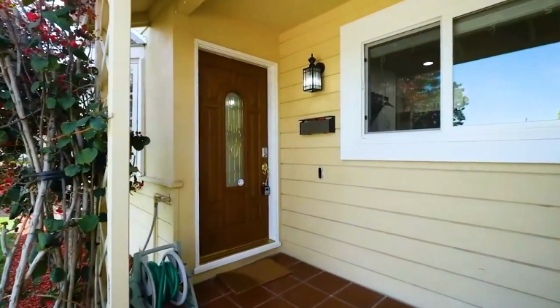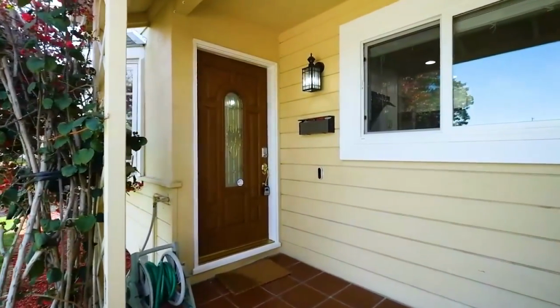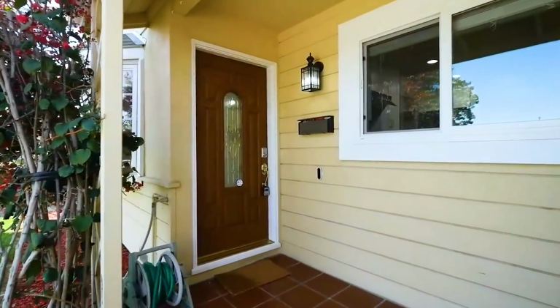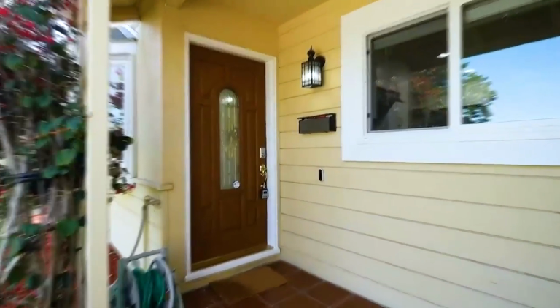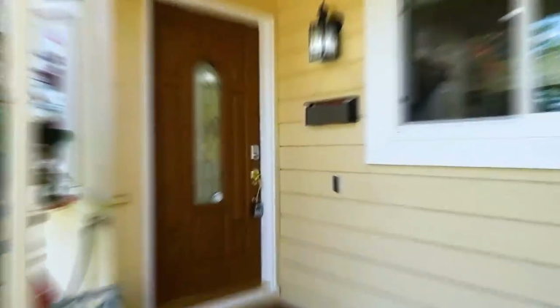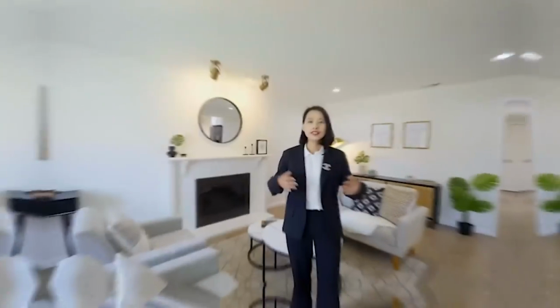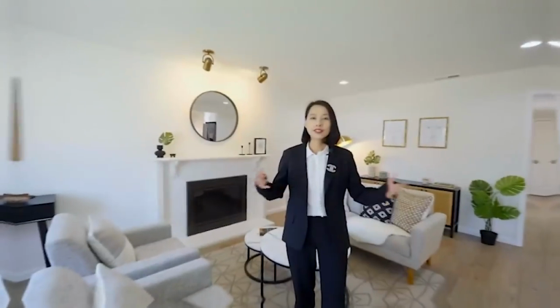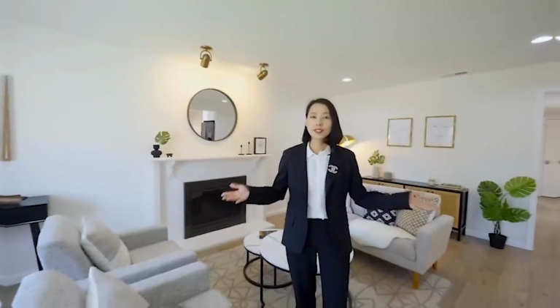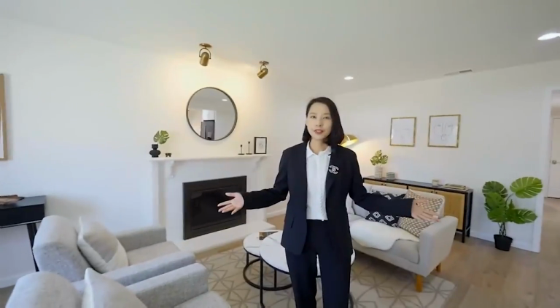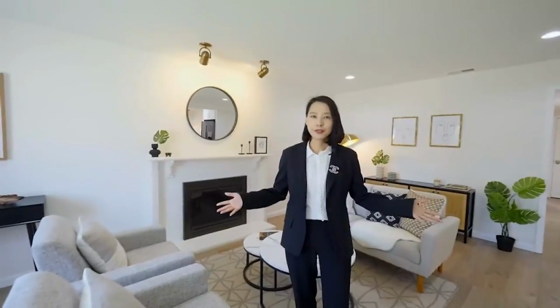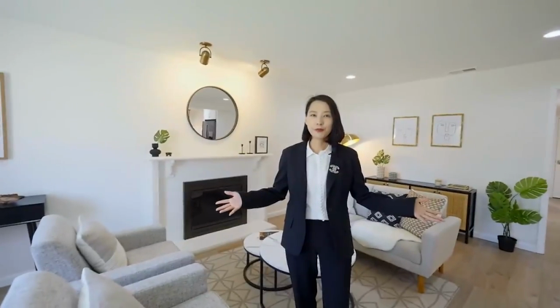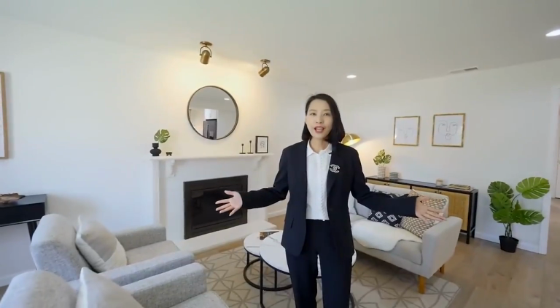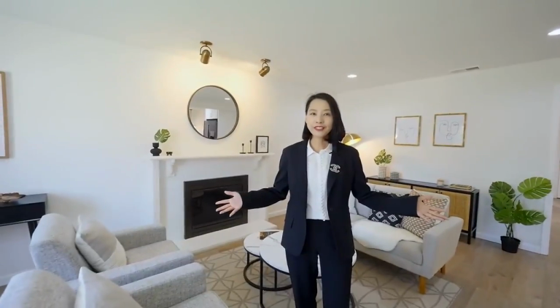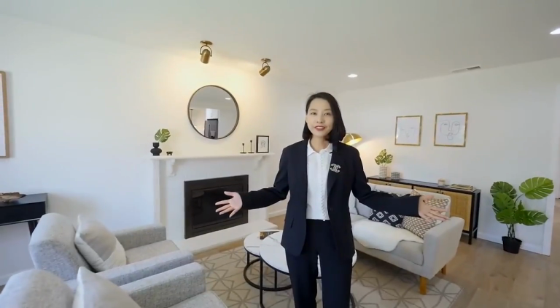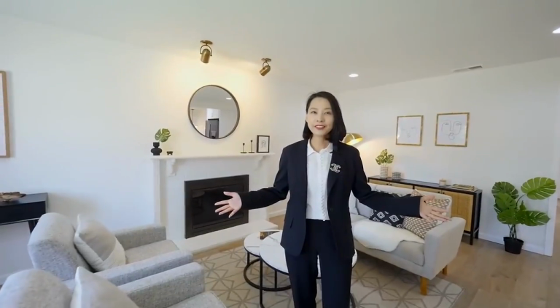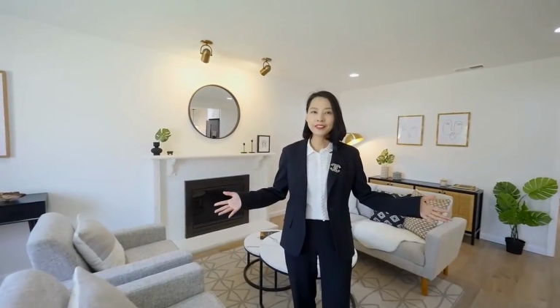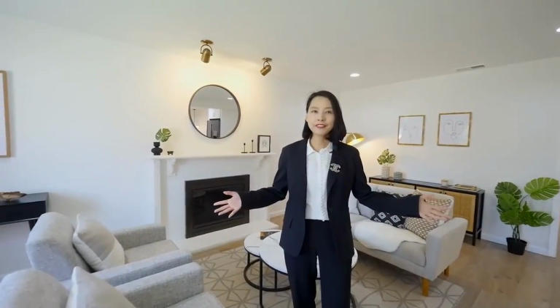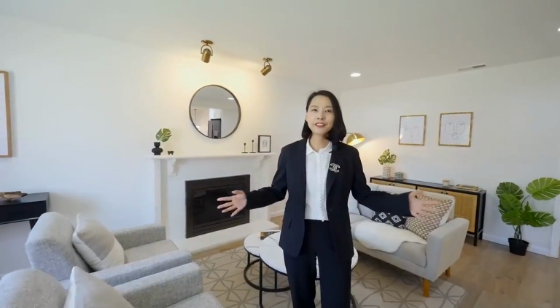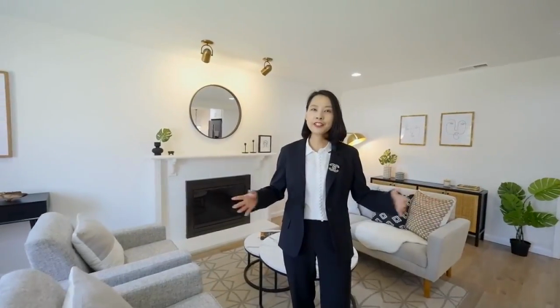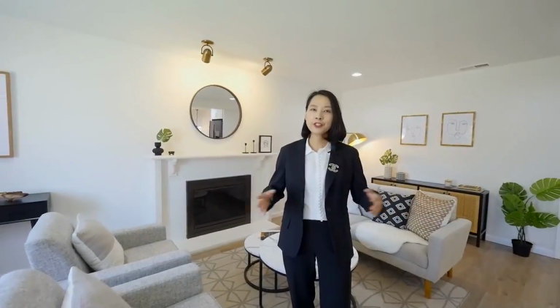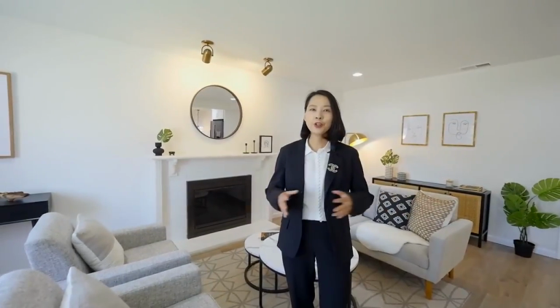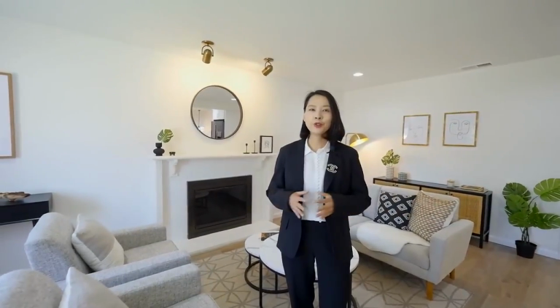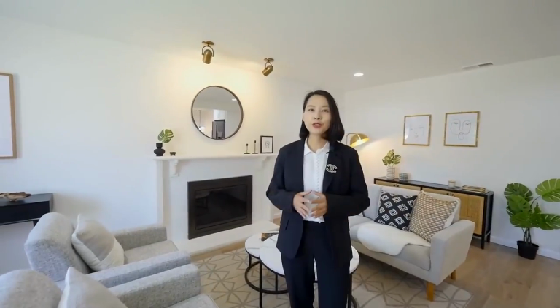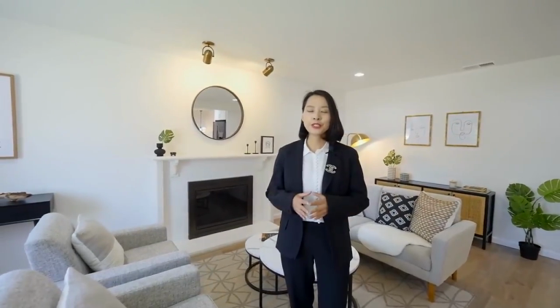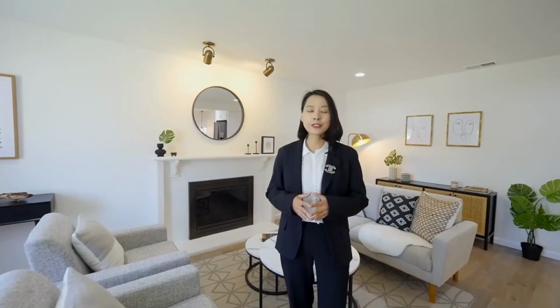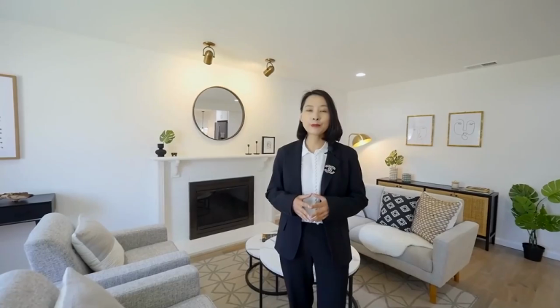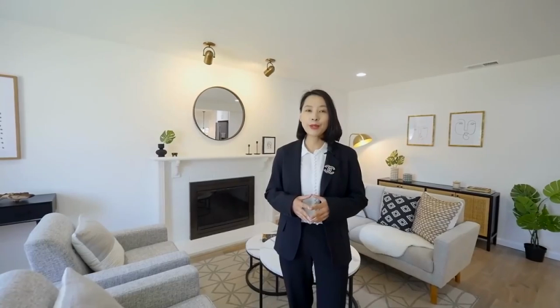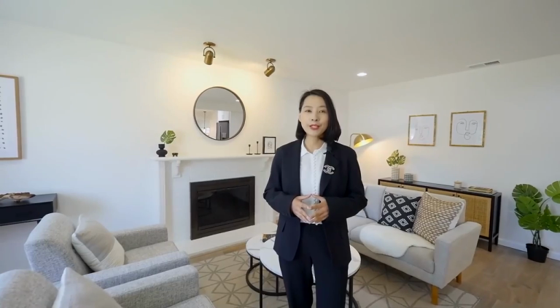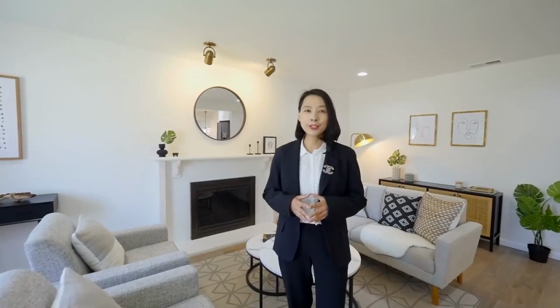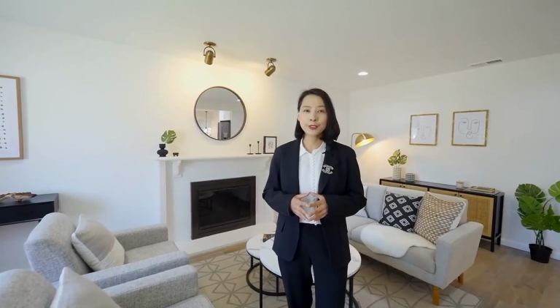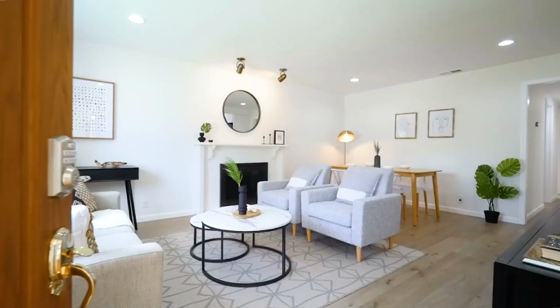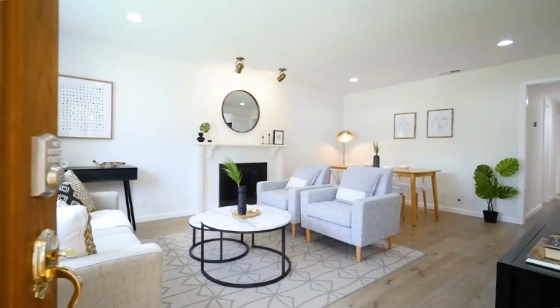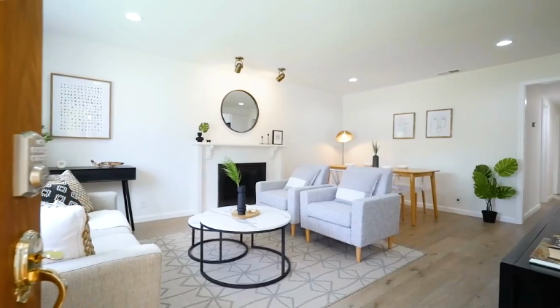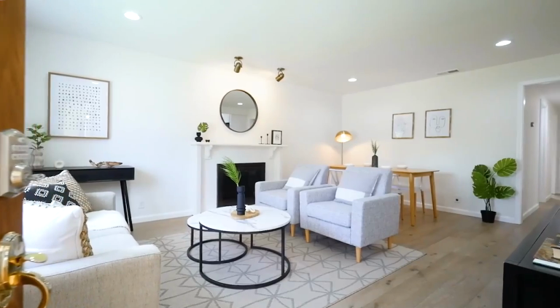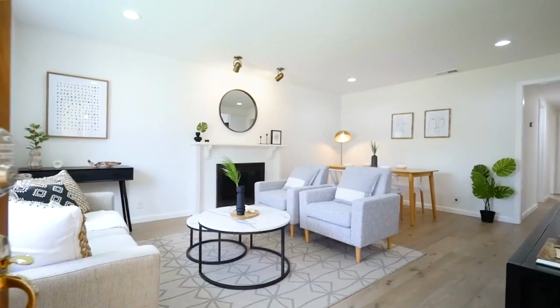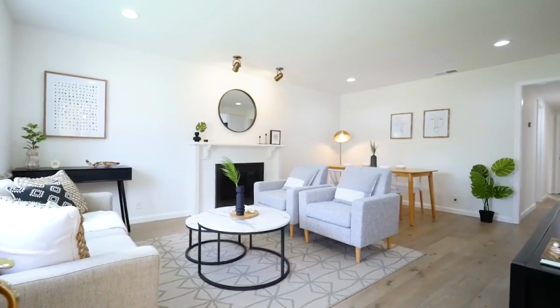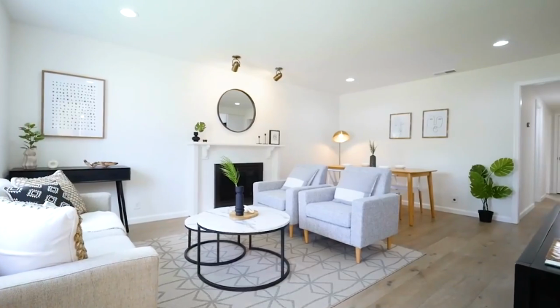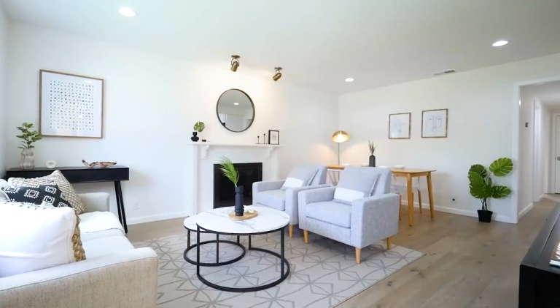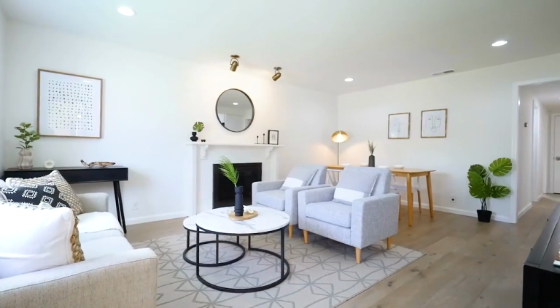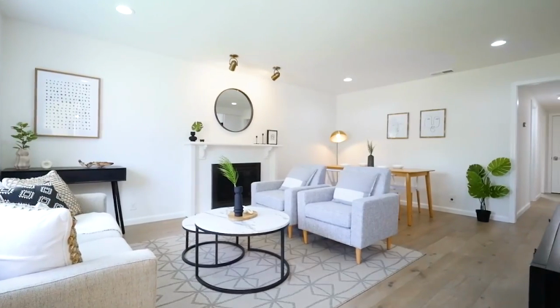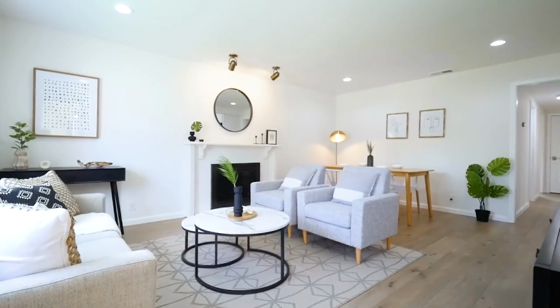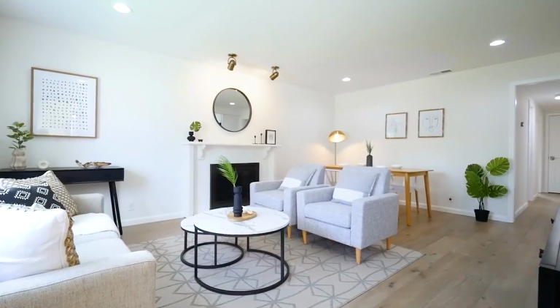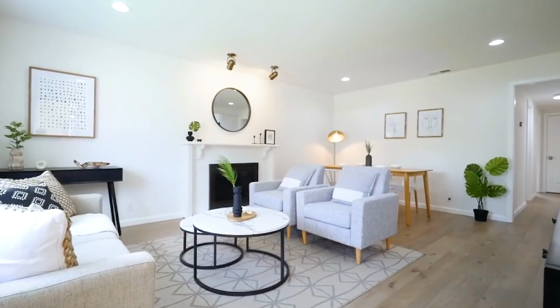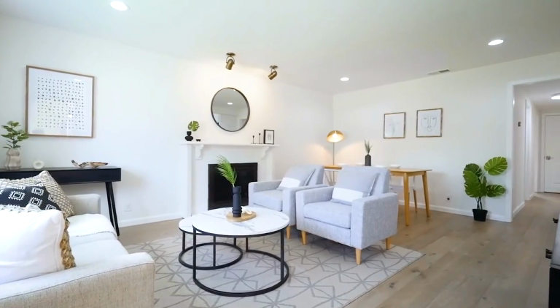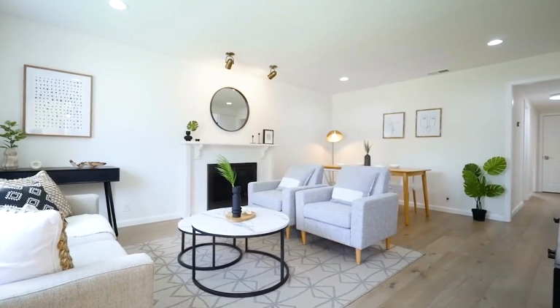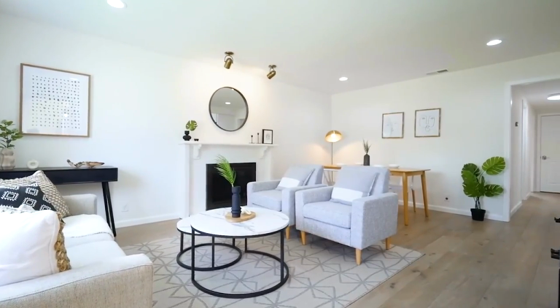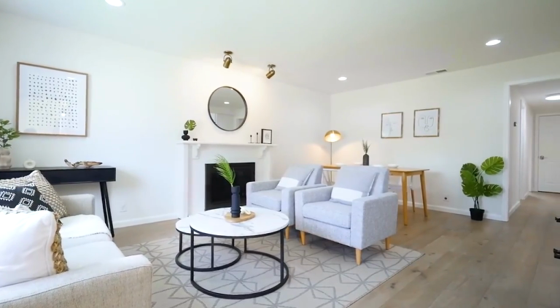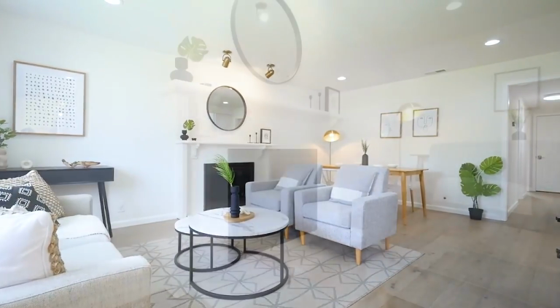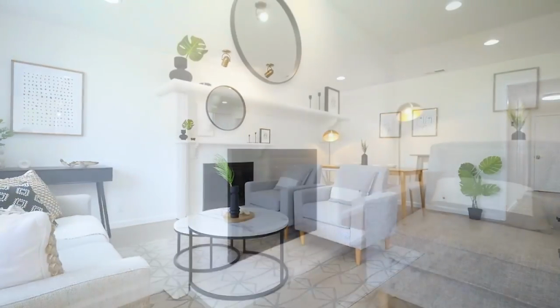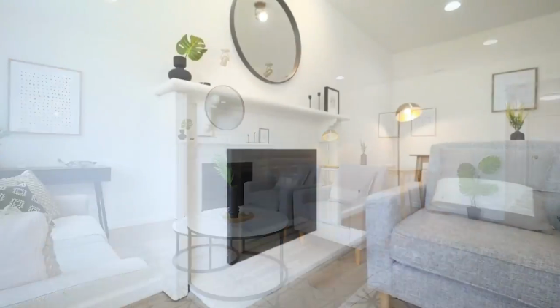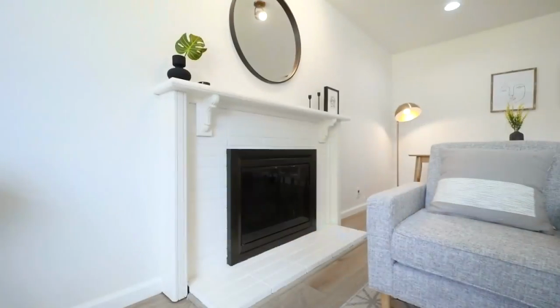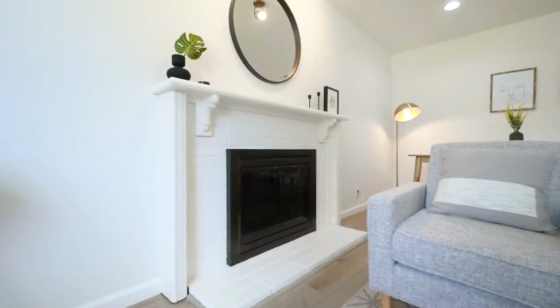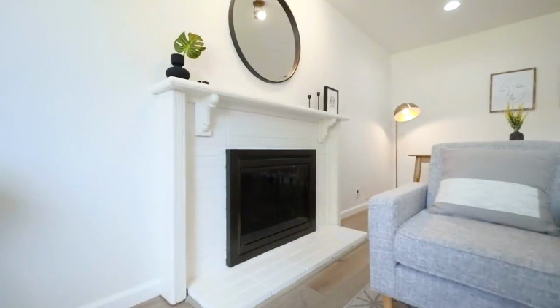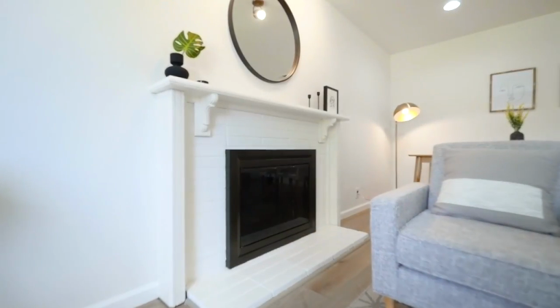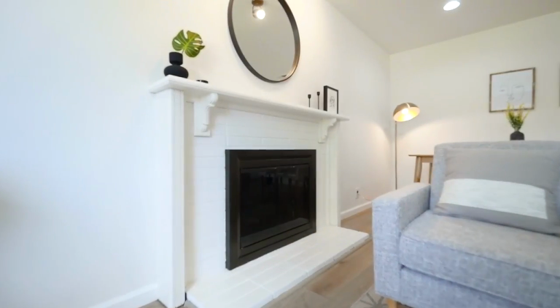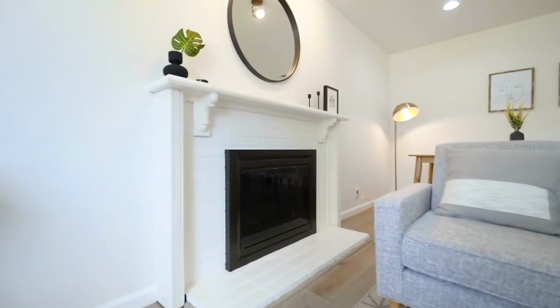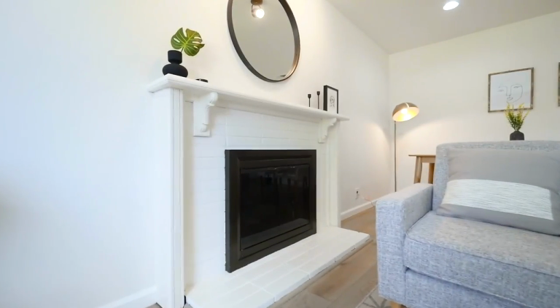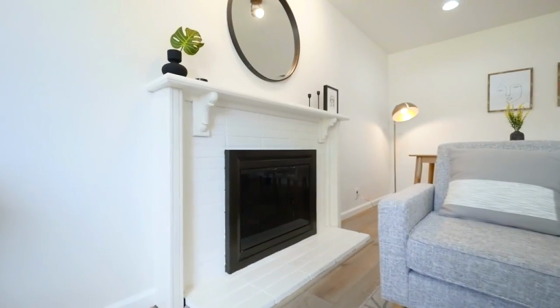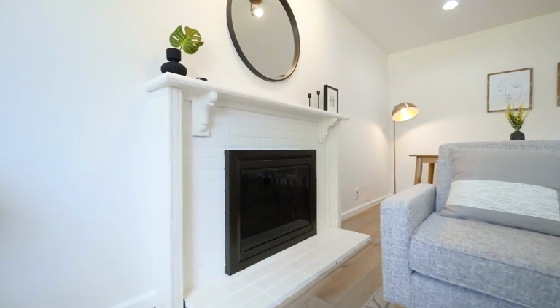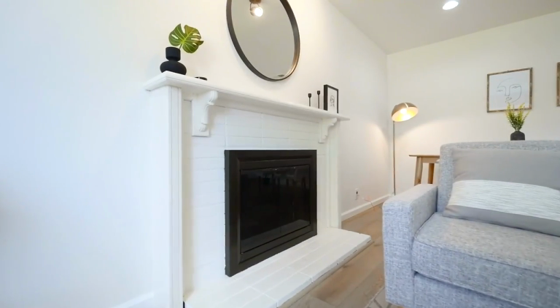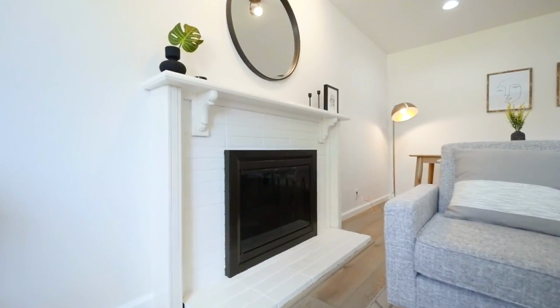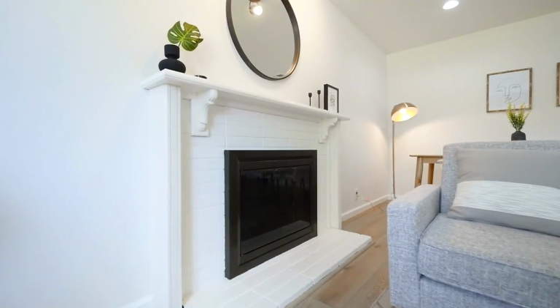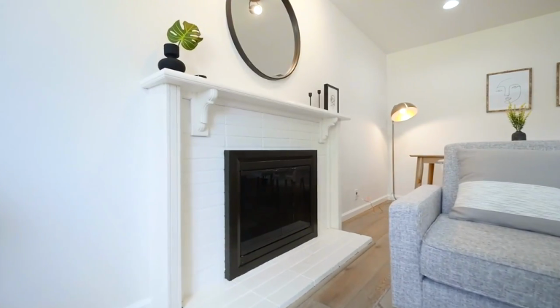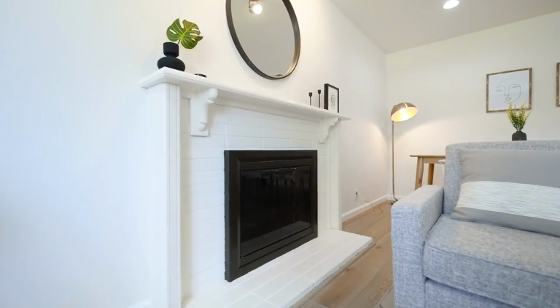The inviting living room is spacious with a wood fireplace and picture-like bay windows.